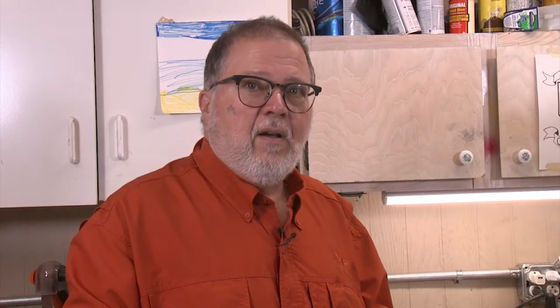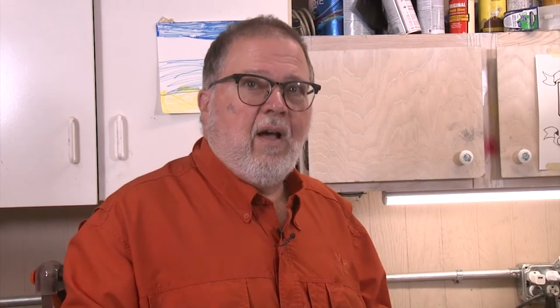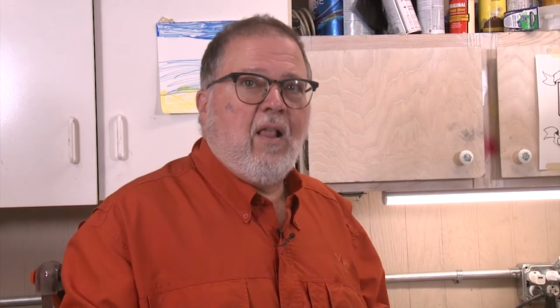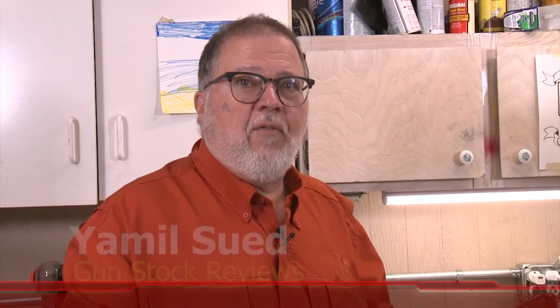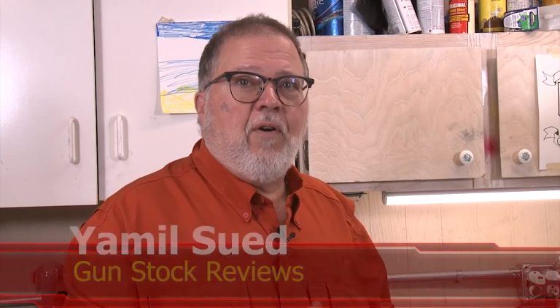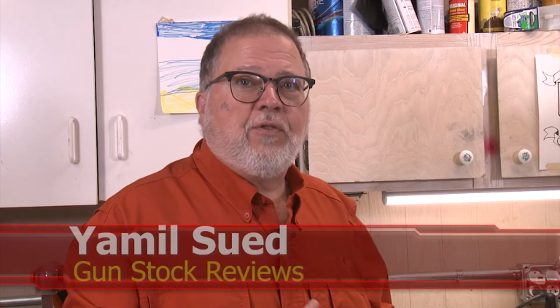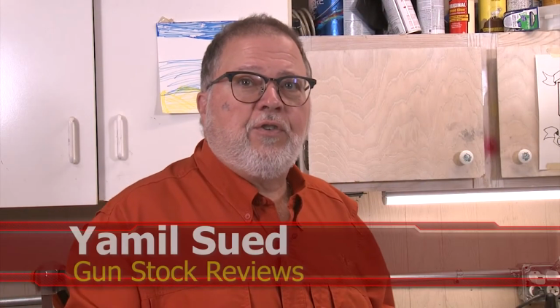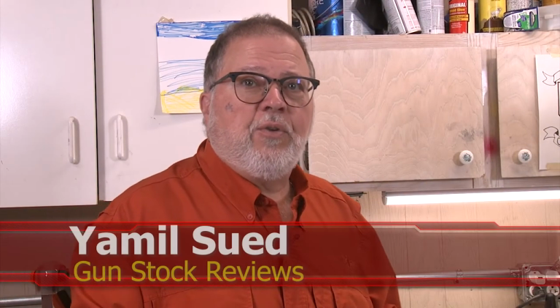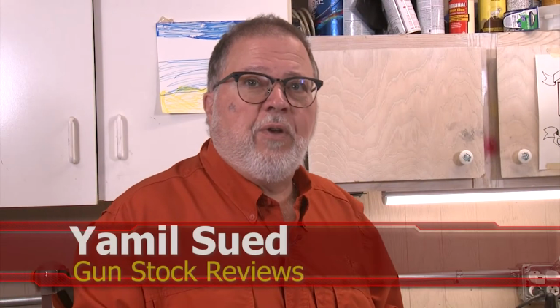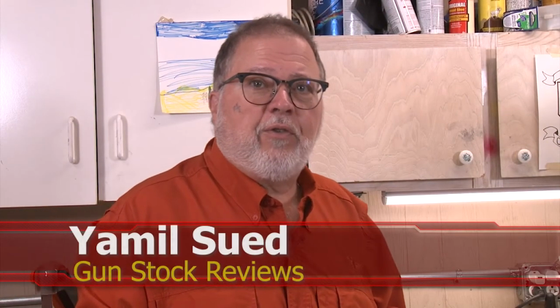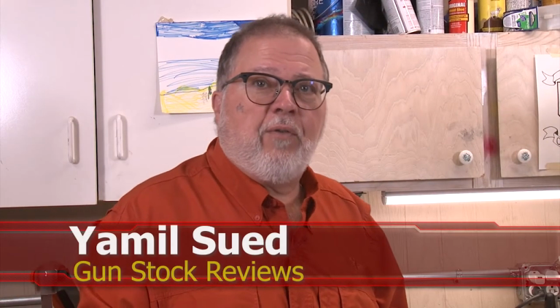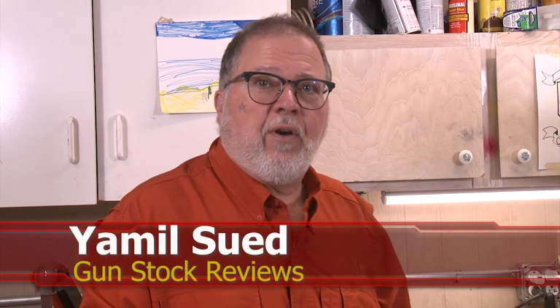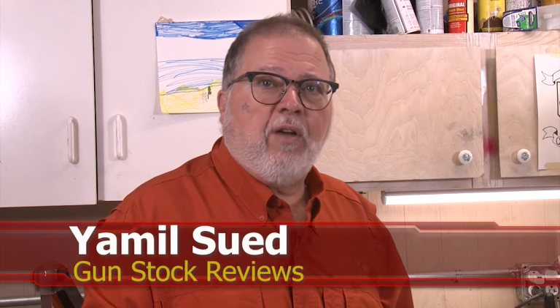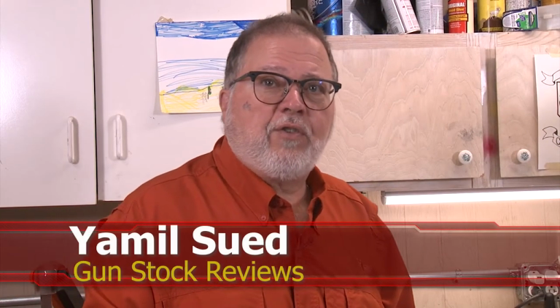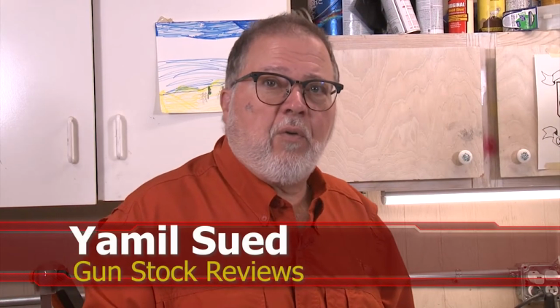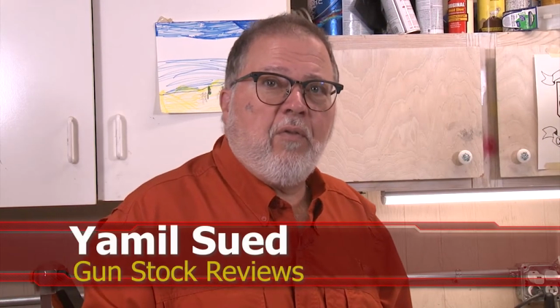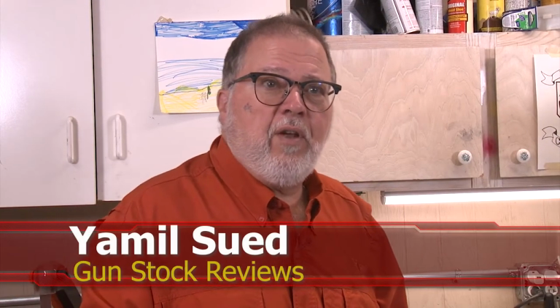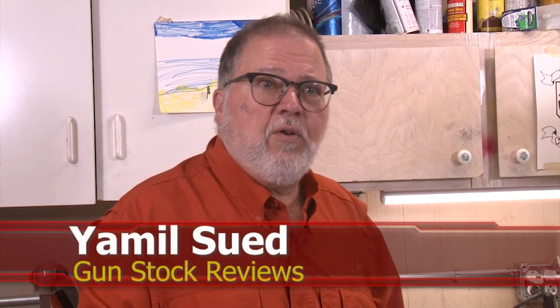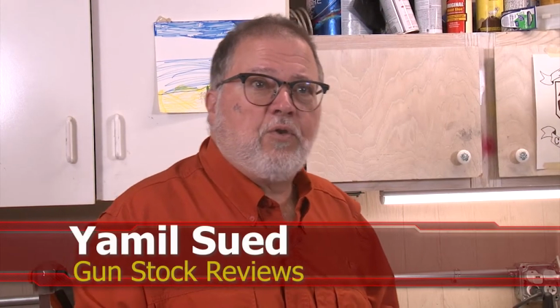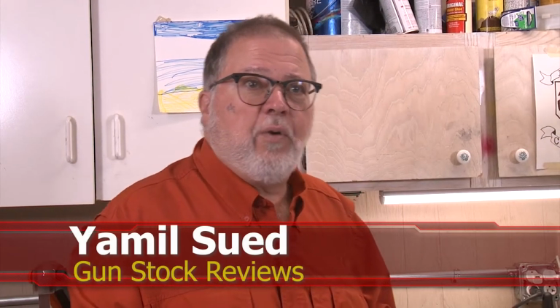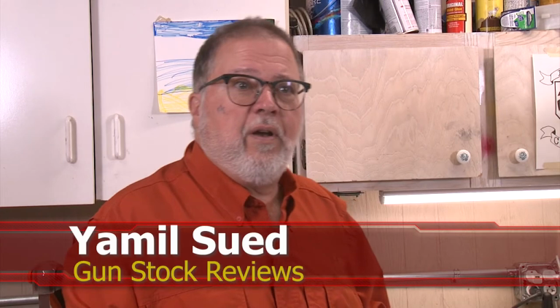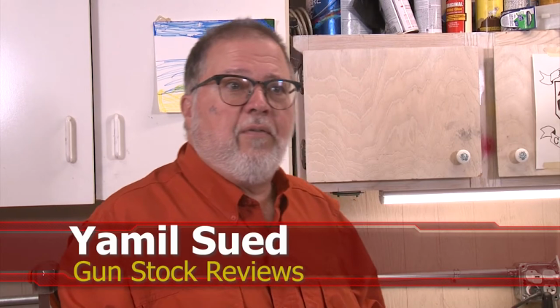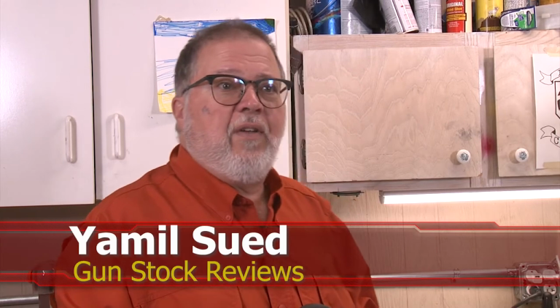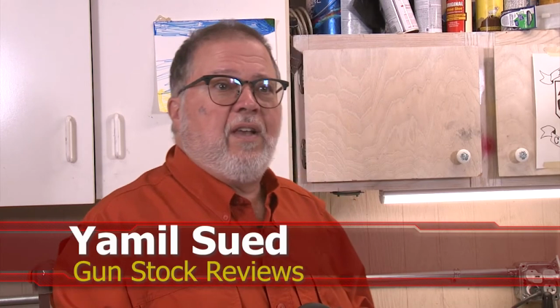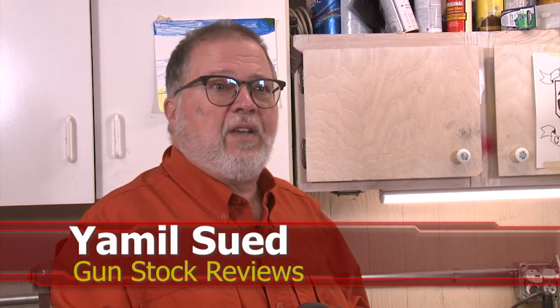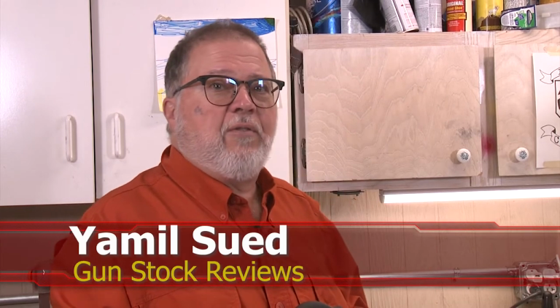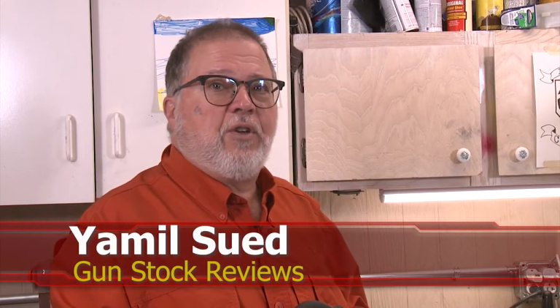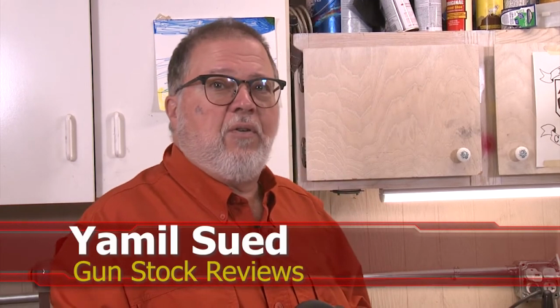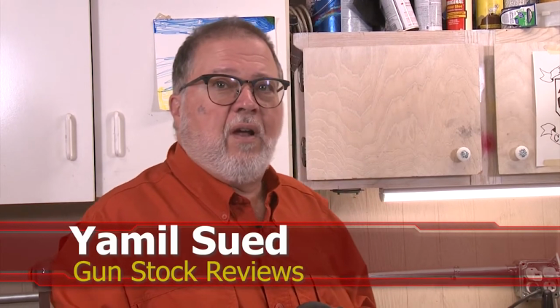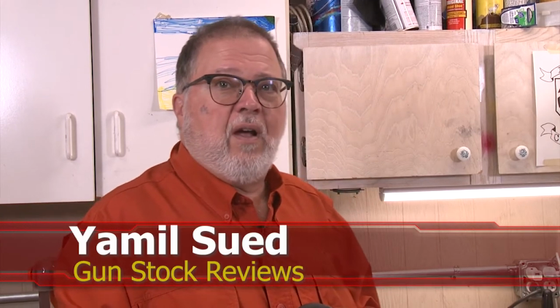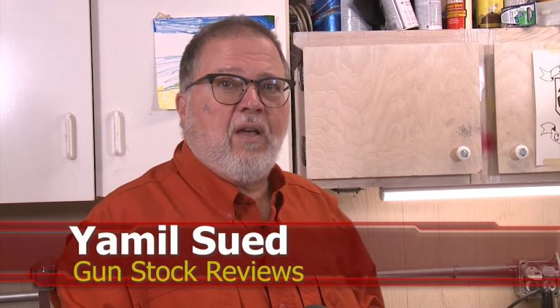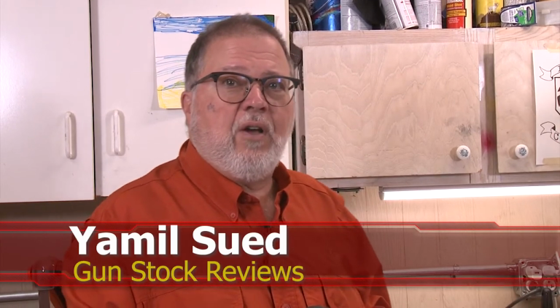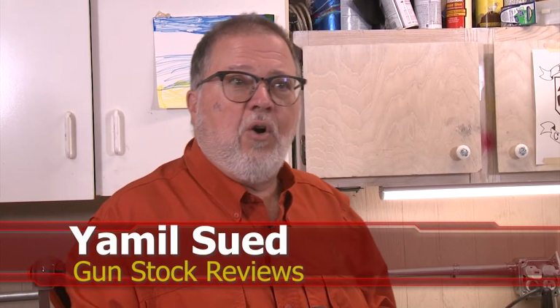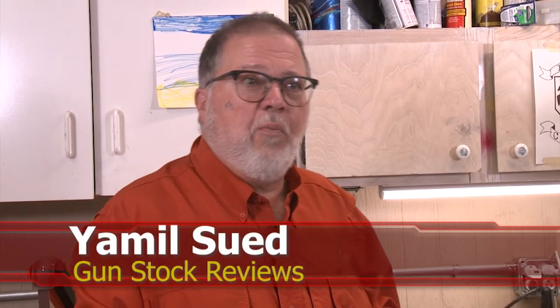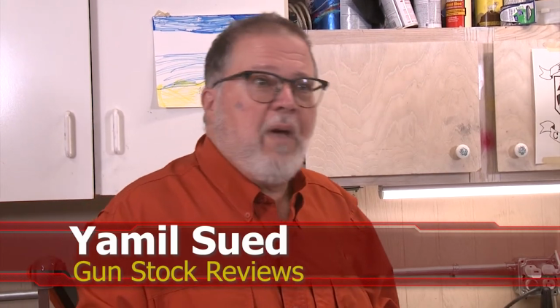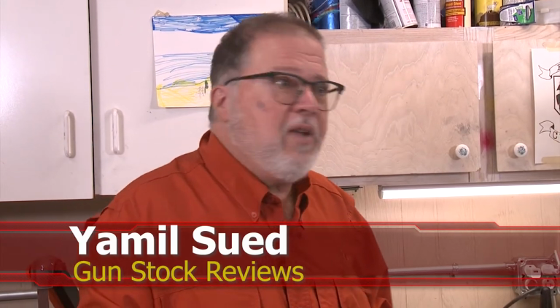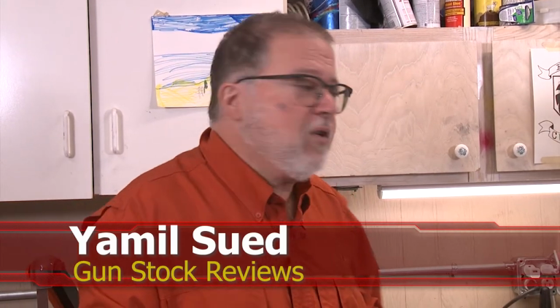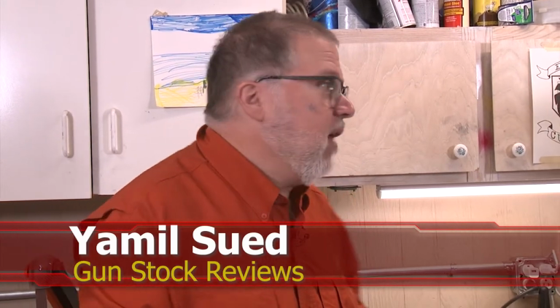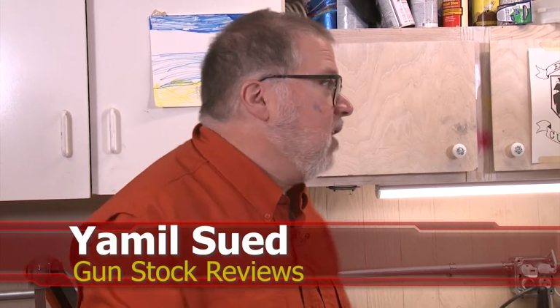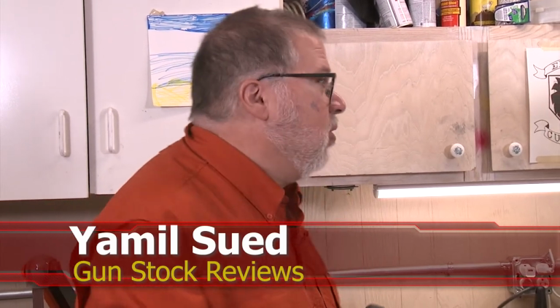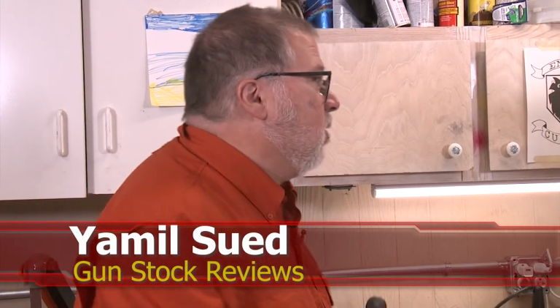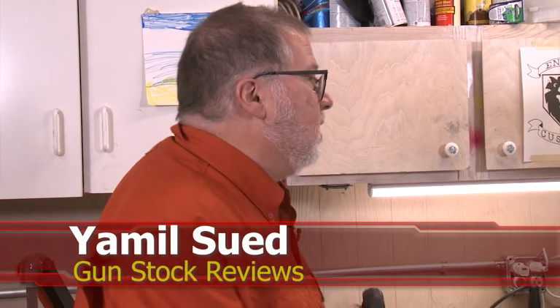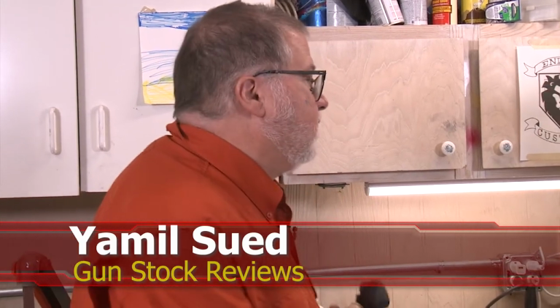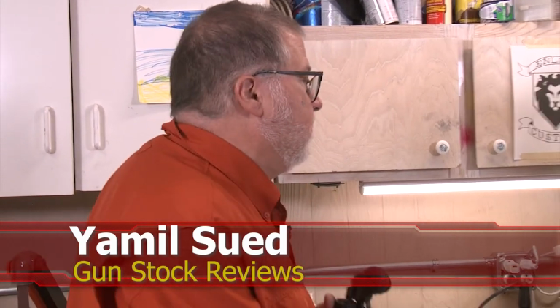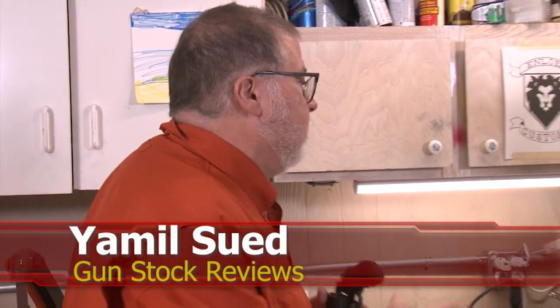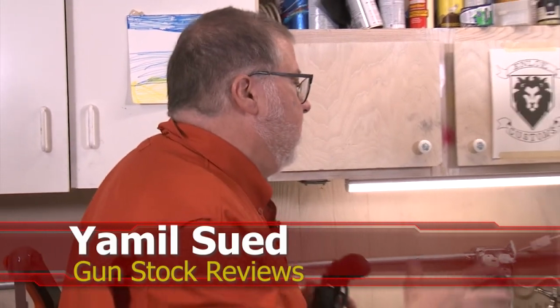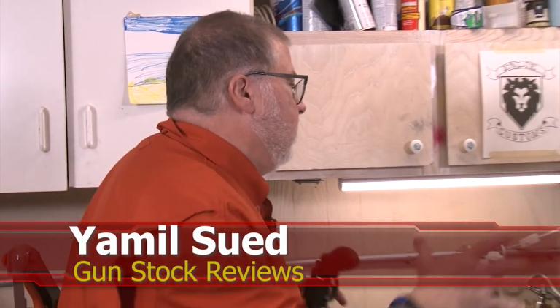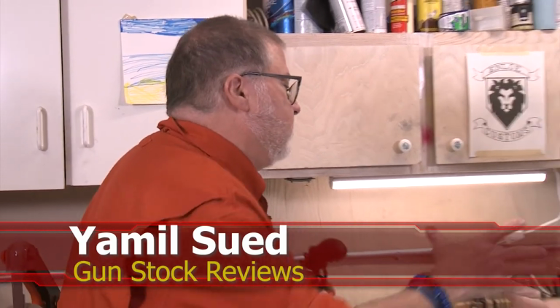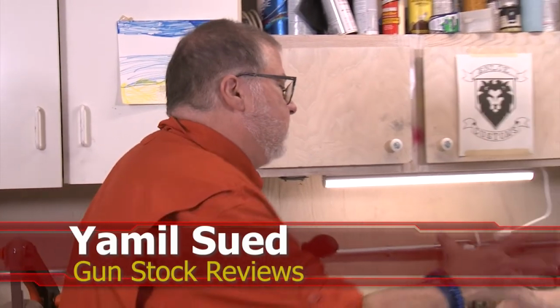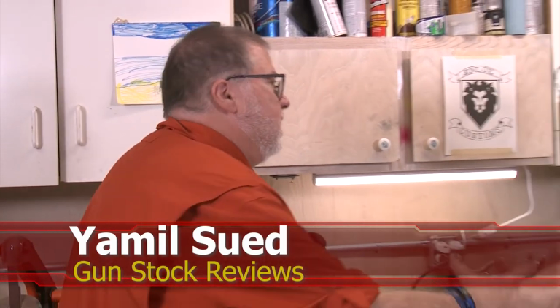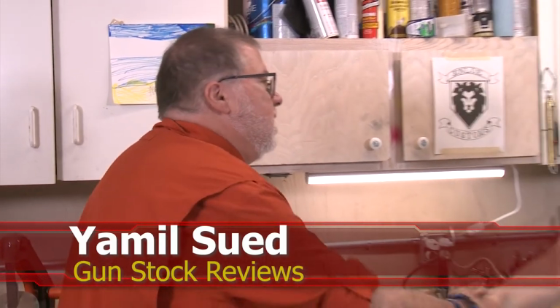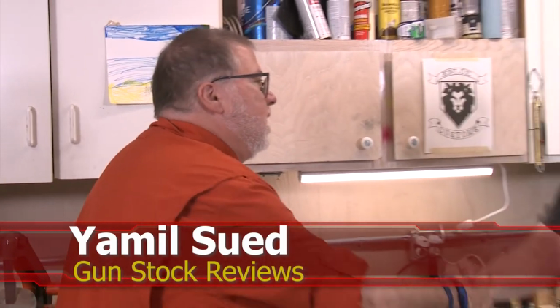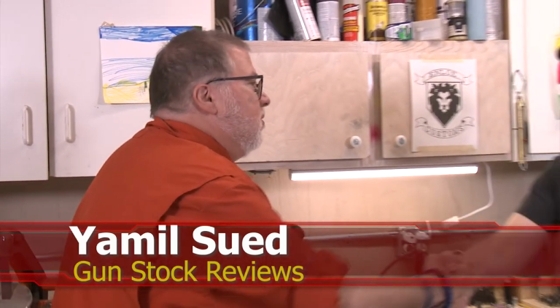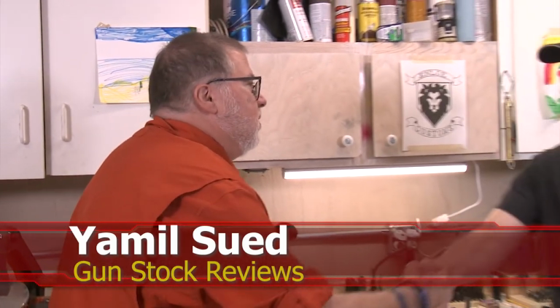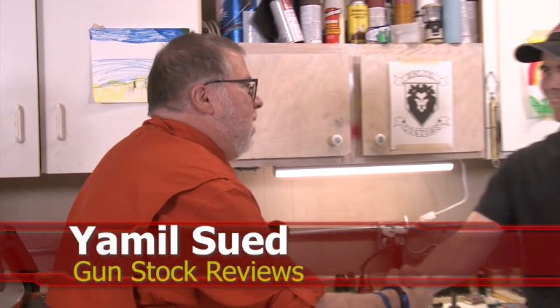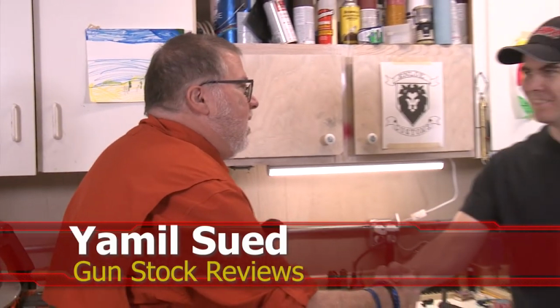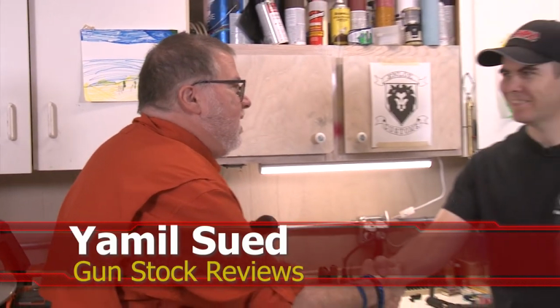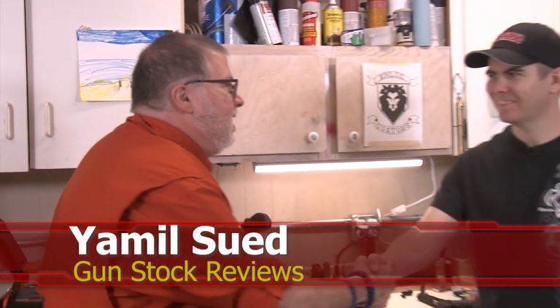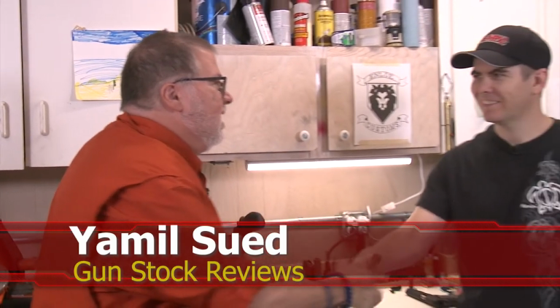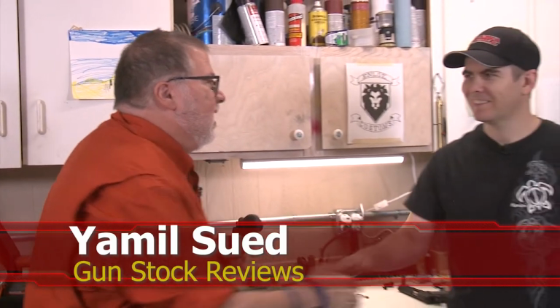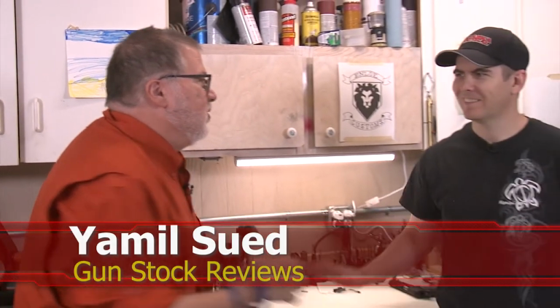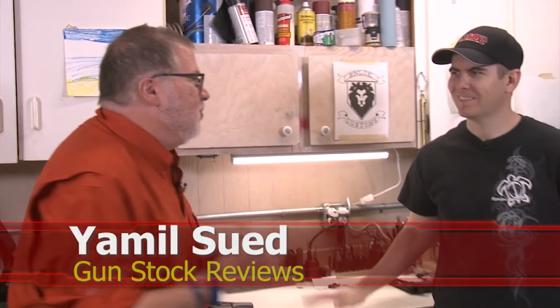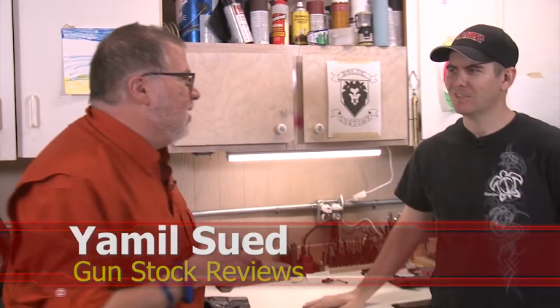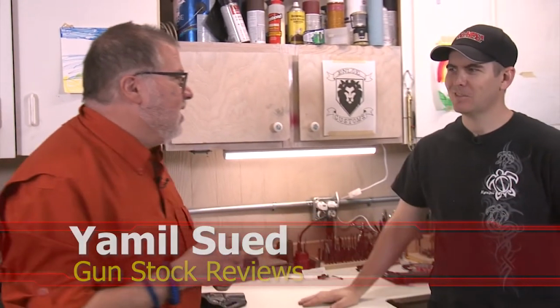Hello, folks. This is Jamil Sir for Gunstock Reviews. We're here in Phoenix, Arizona, the home base of Enloe Custom Guns with Marty. How you doing, Marty?